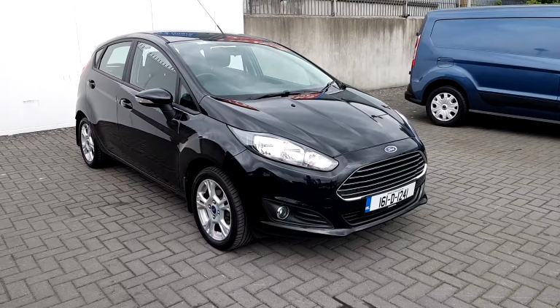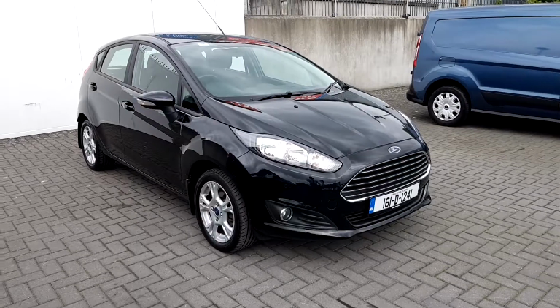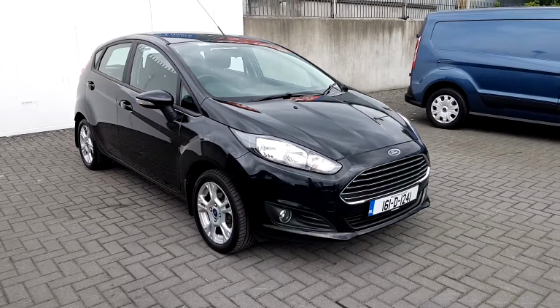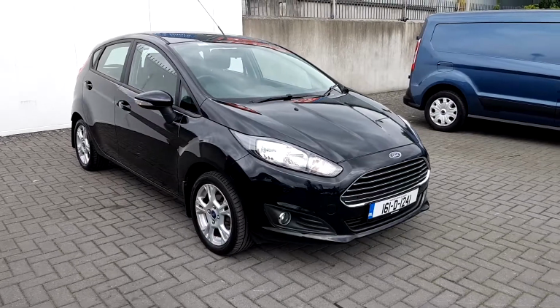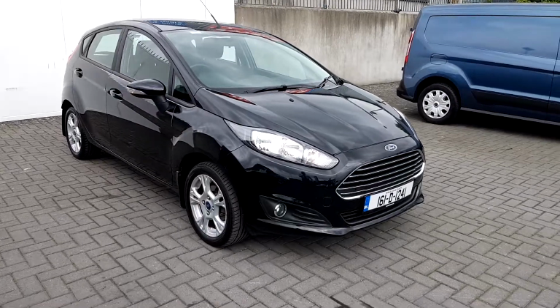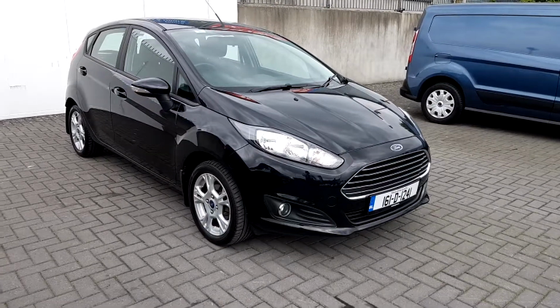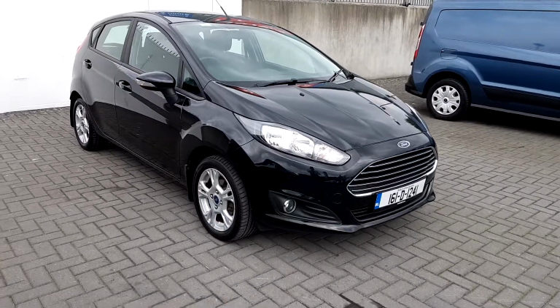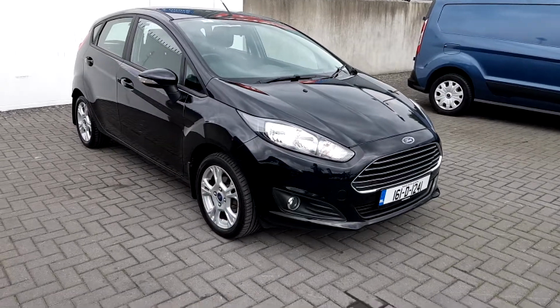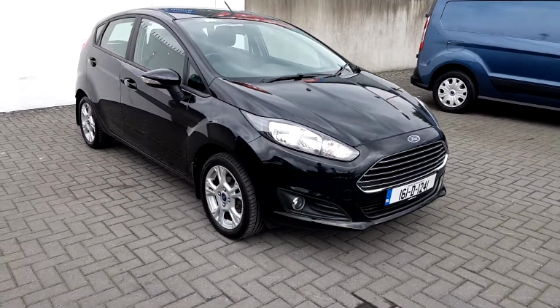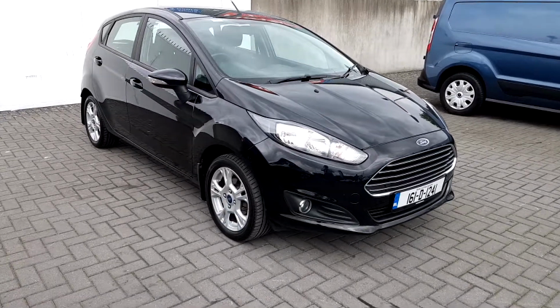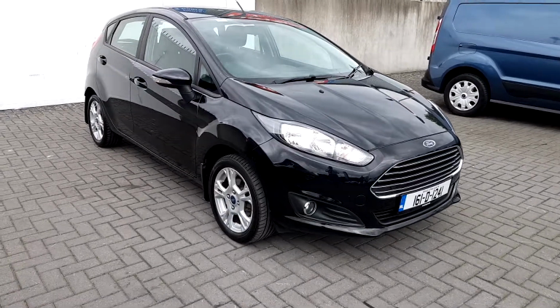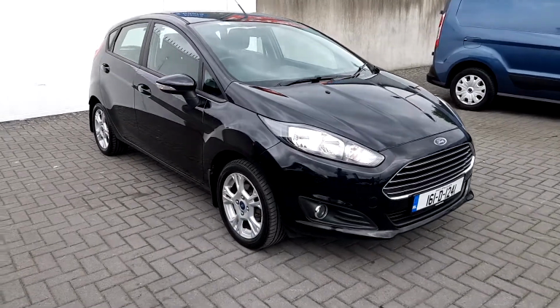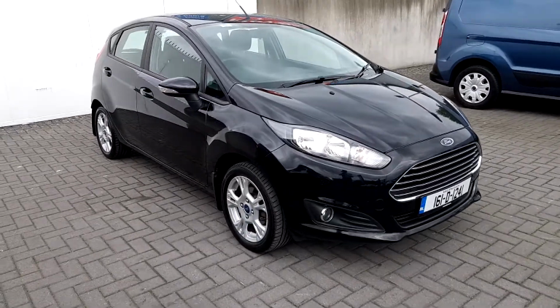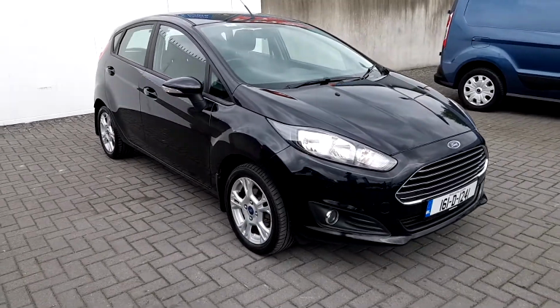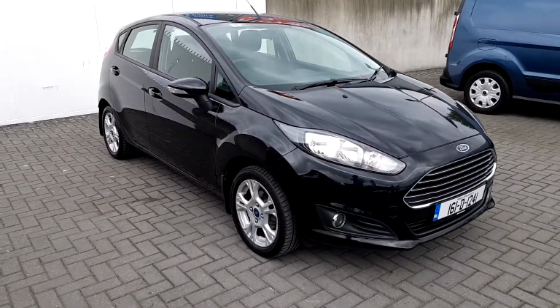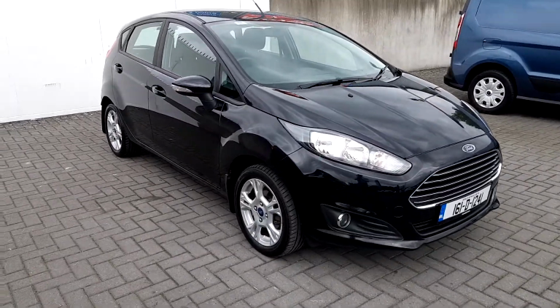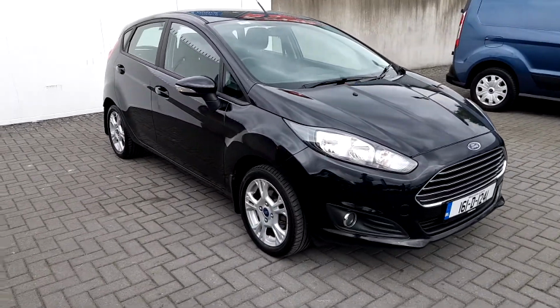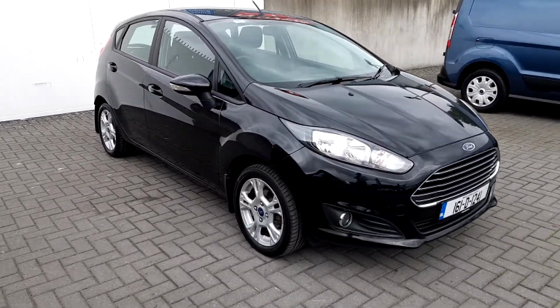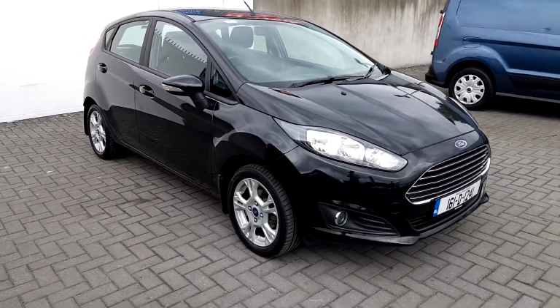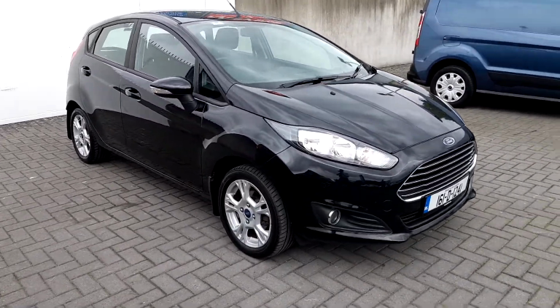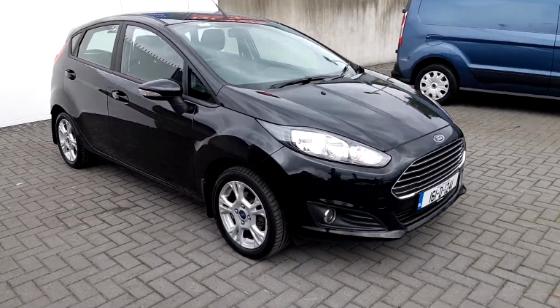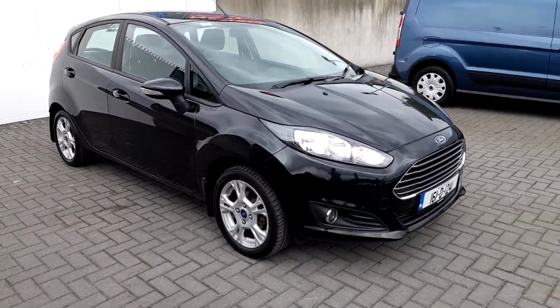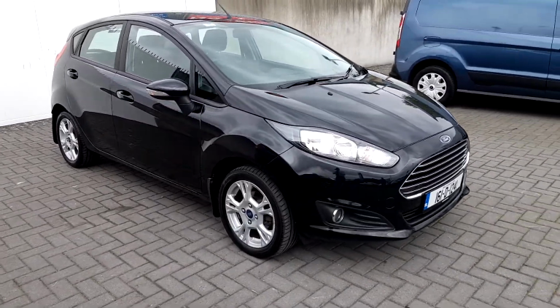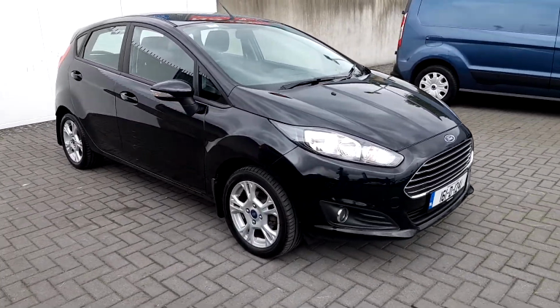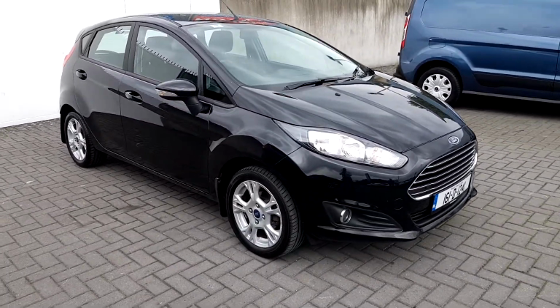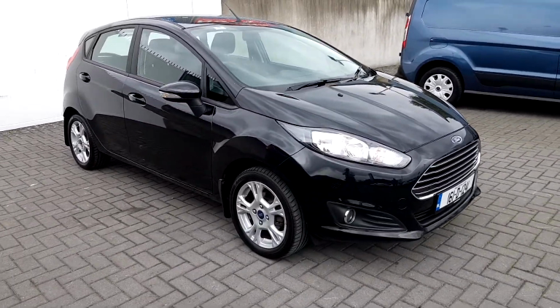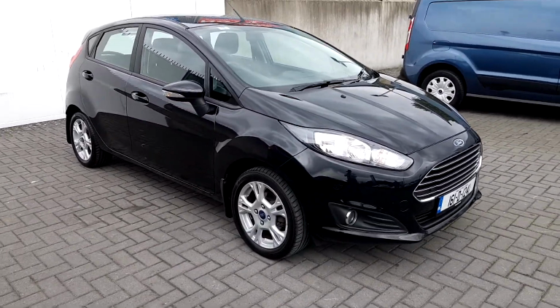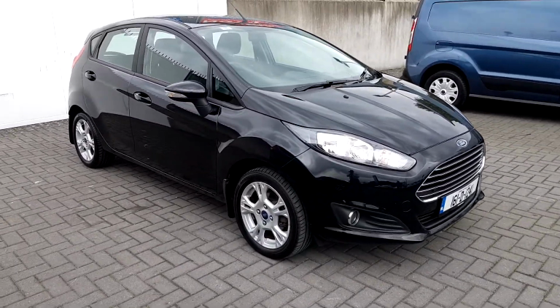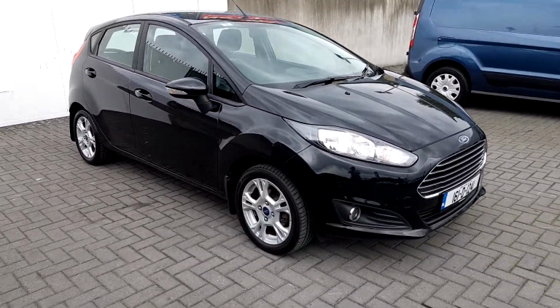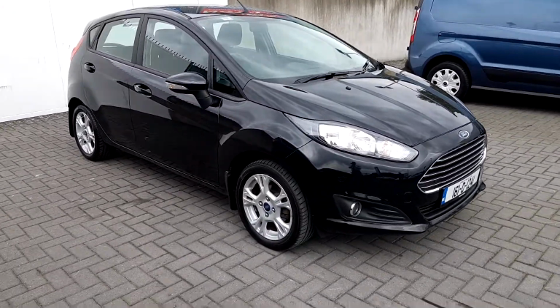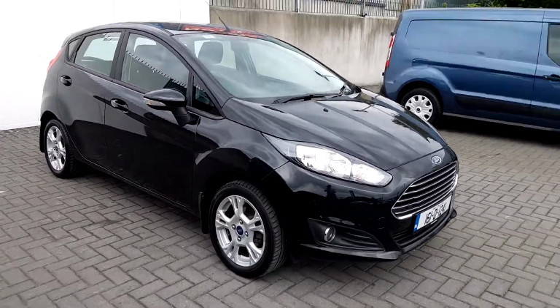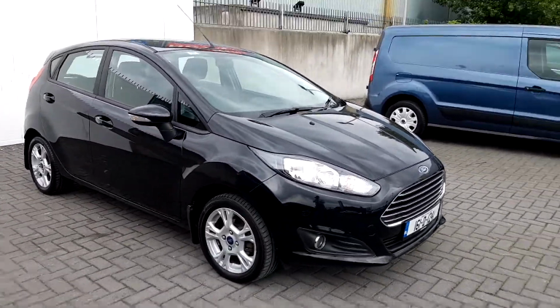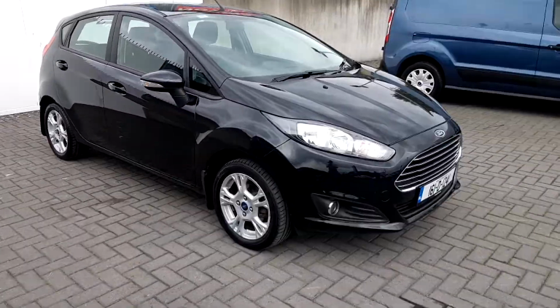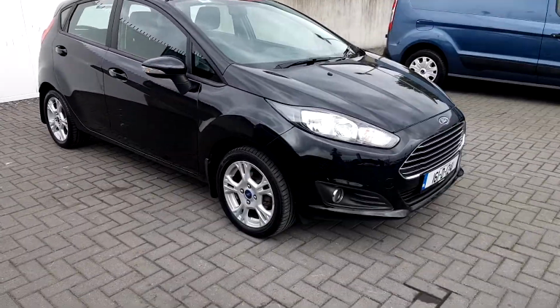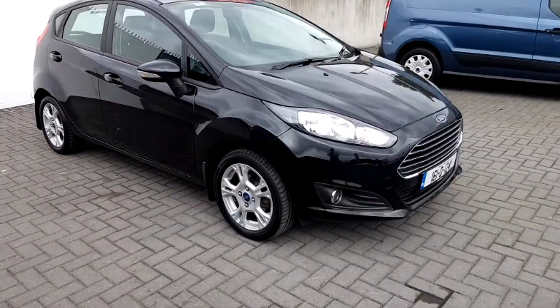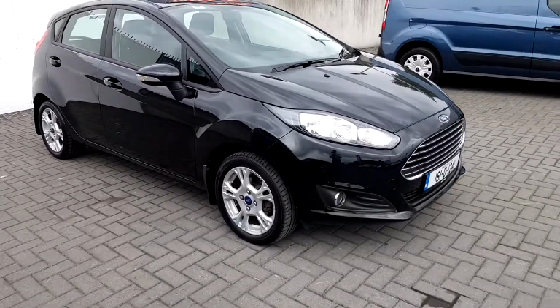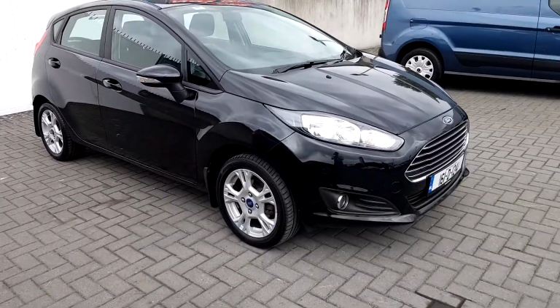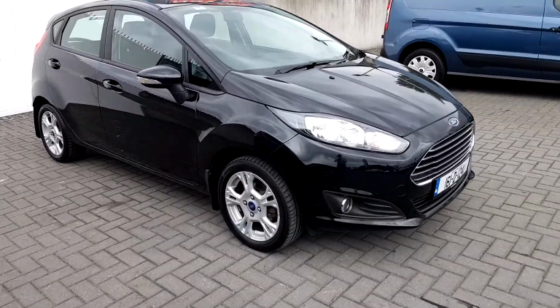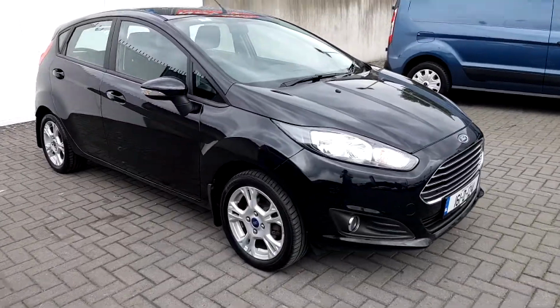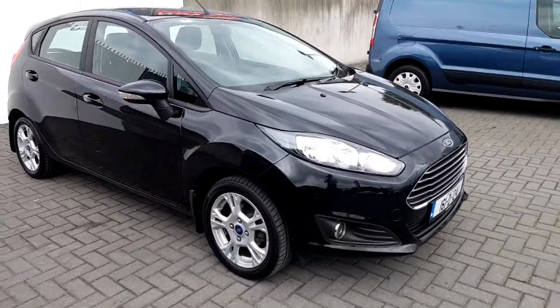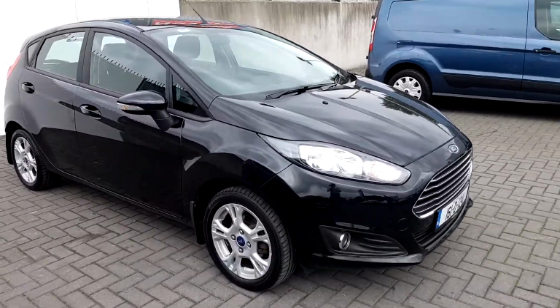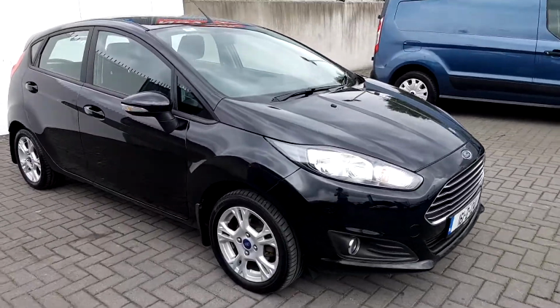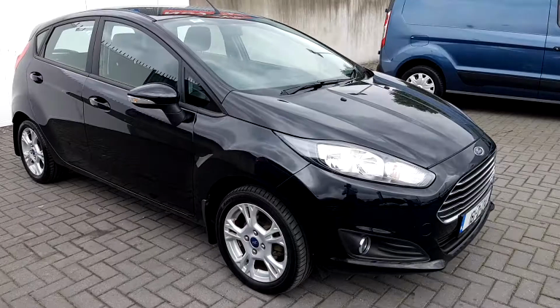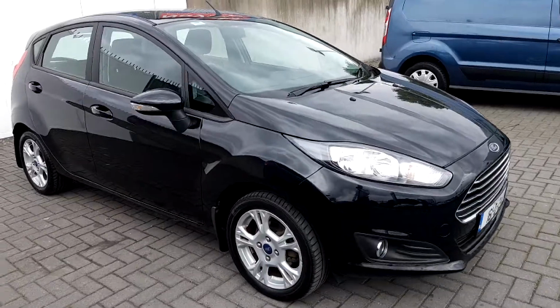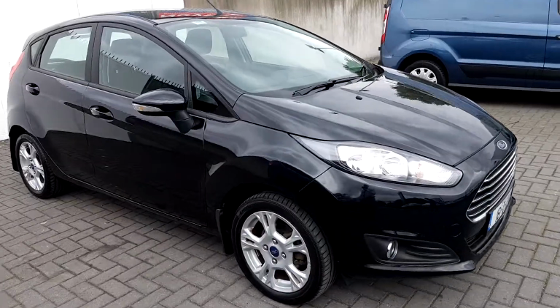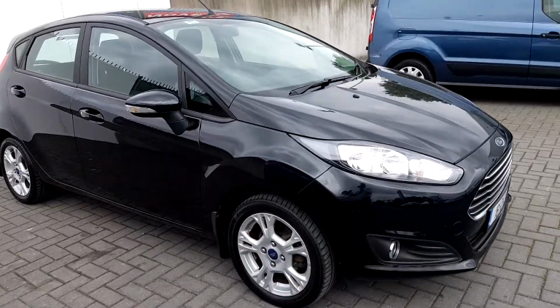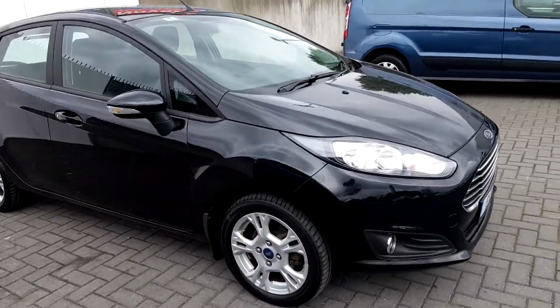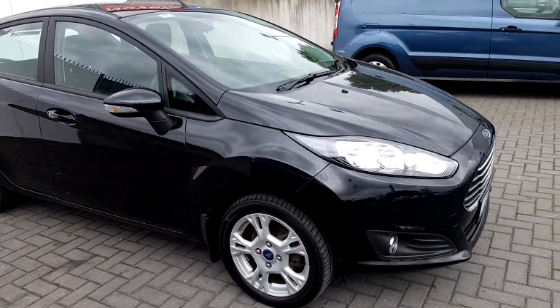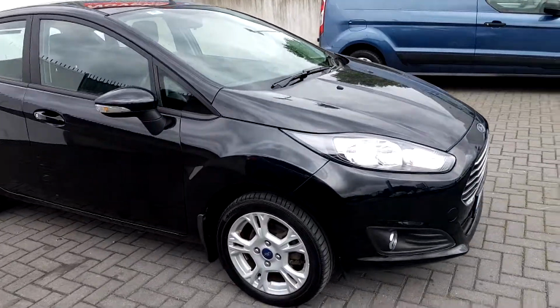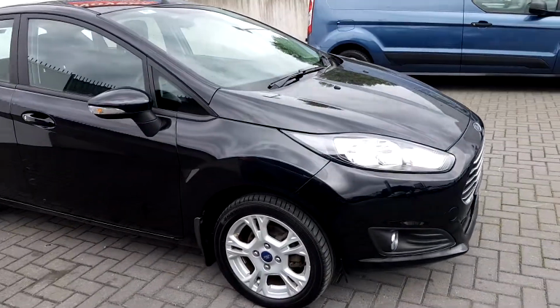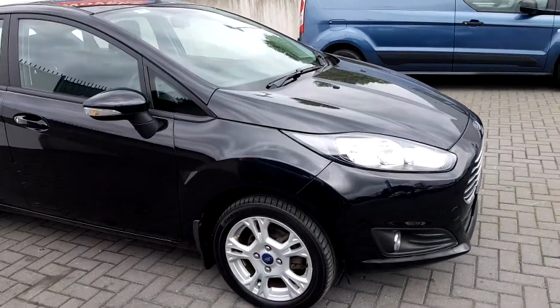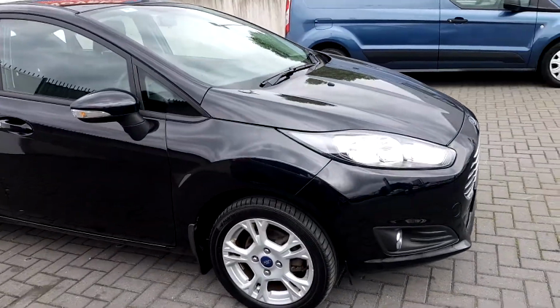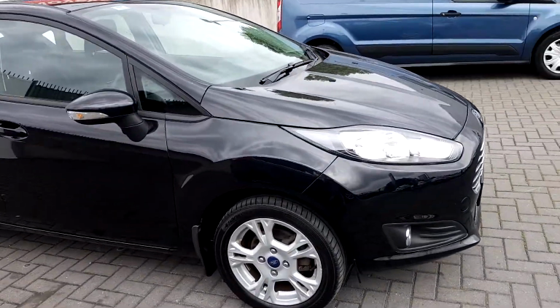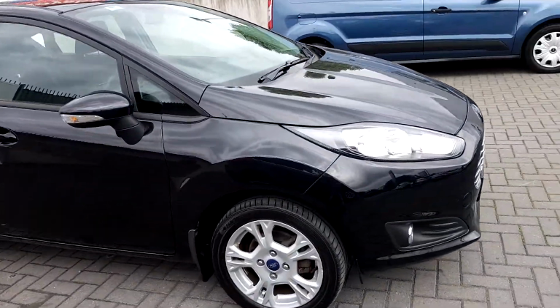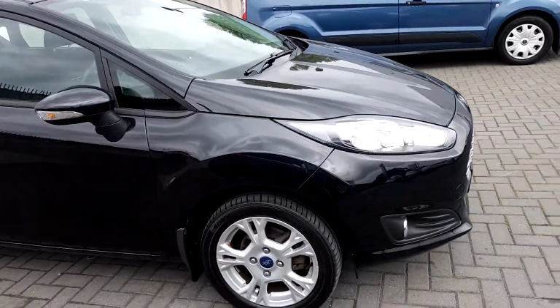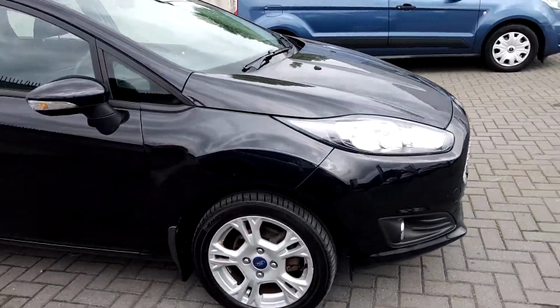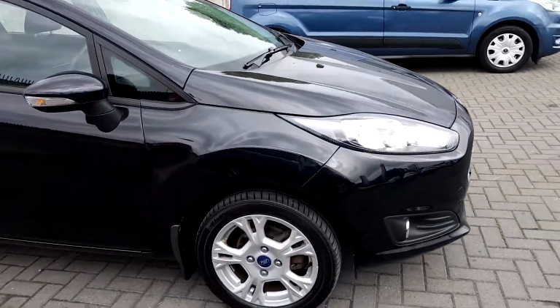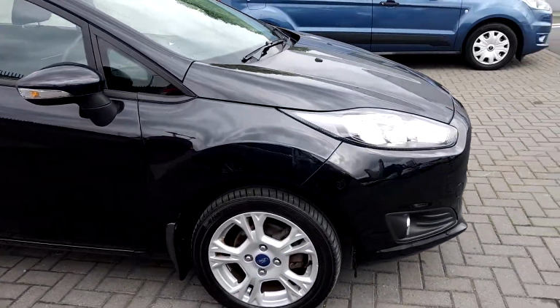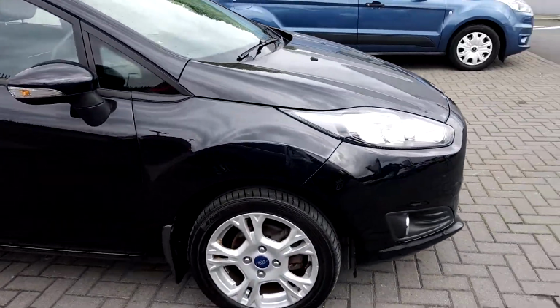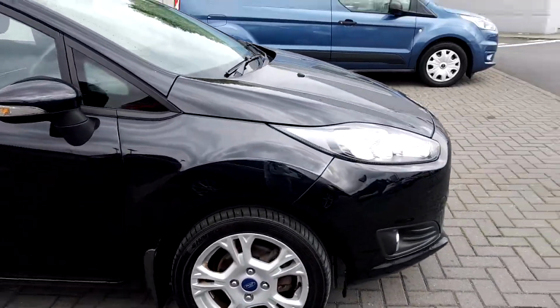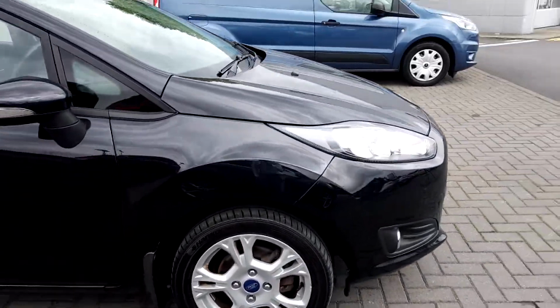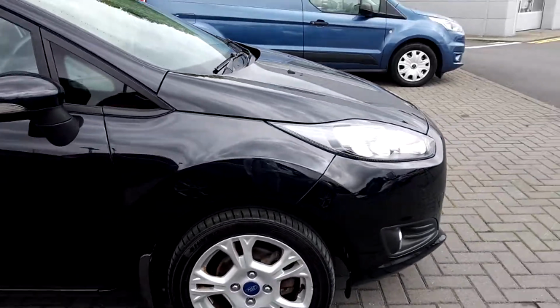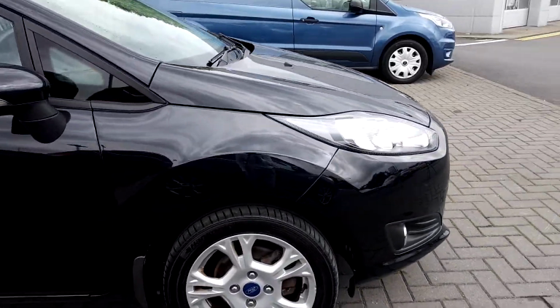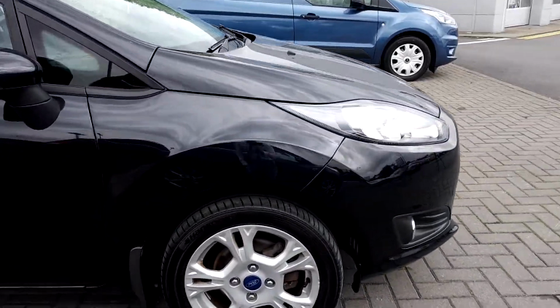Welcome to Jodafi Ford. Today we've got a Ford Fiesta ZTEC 1L 65bhp petrol.